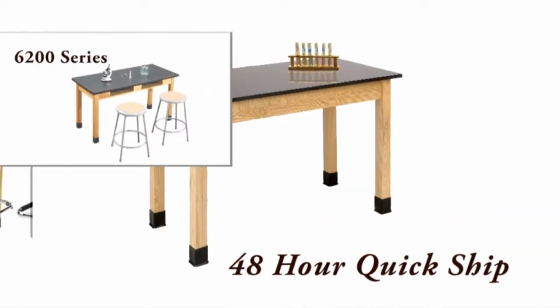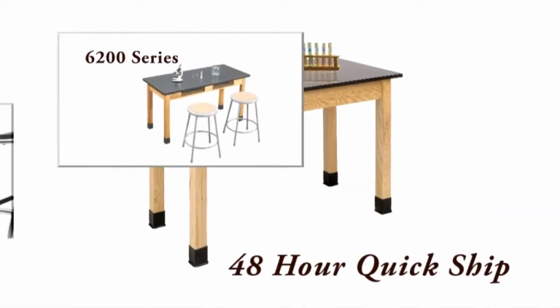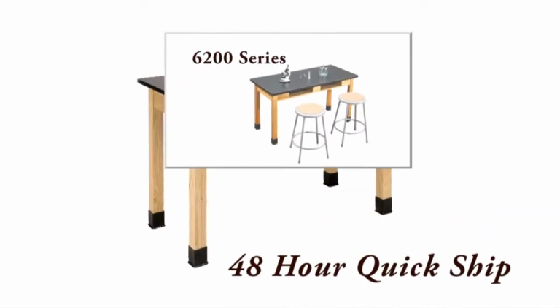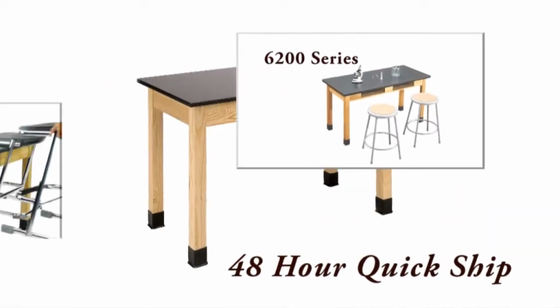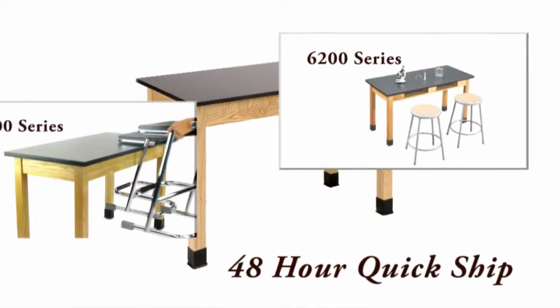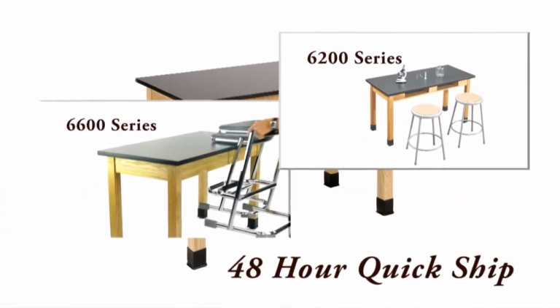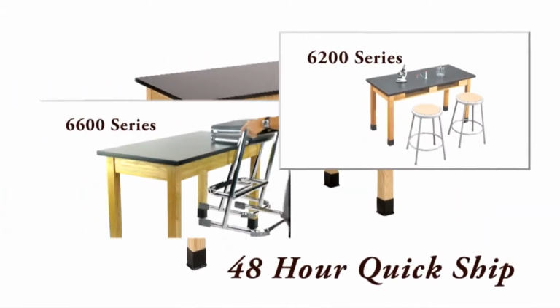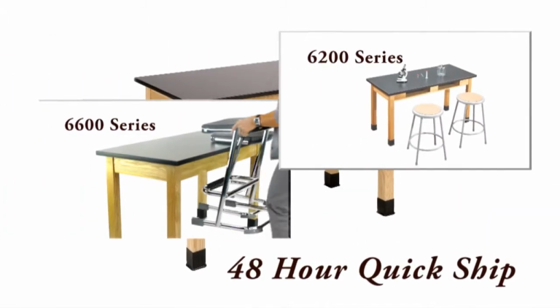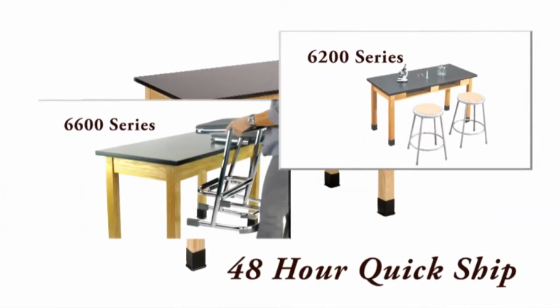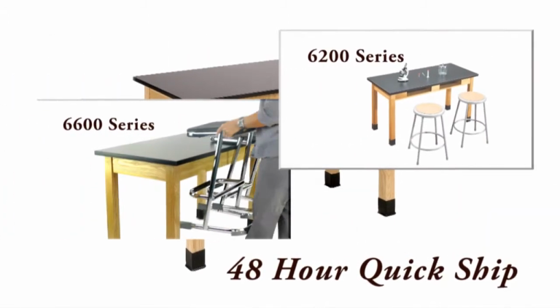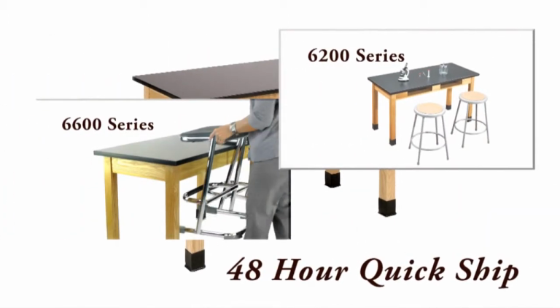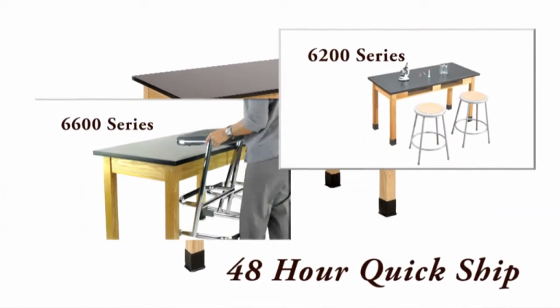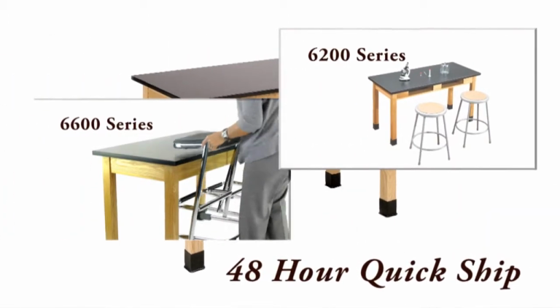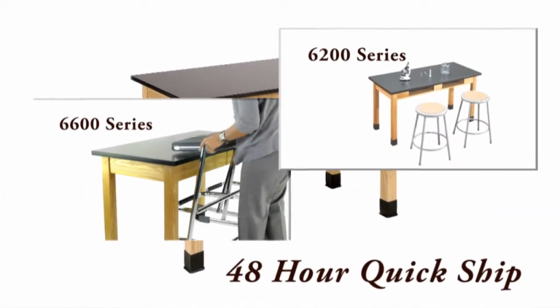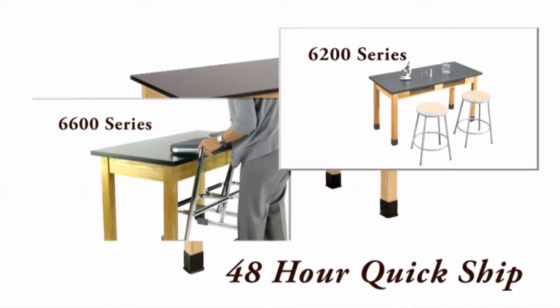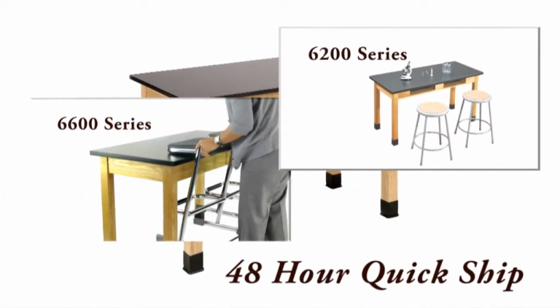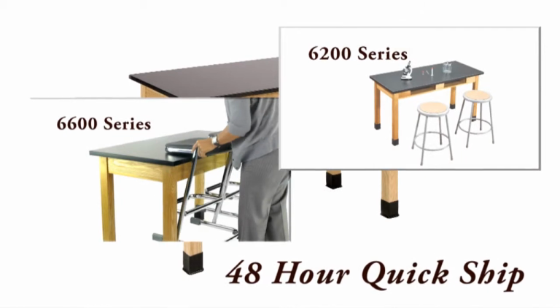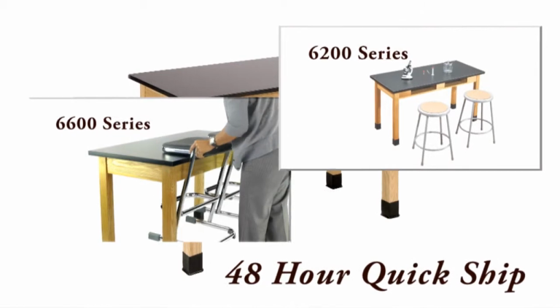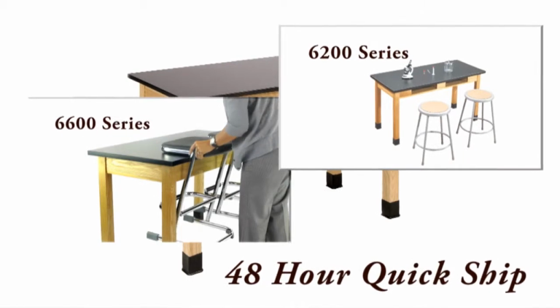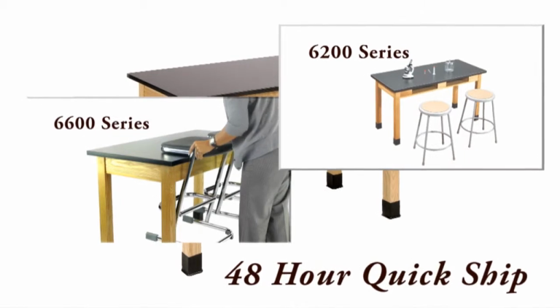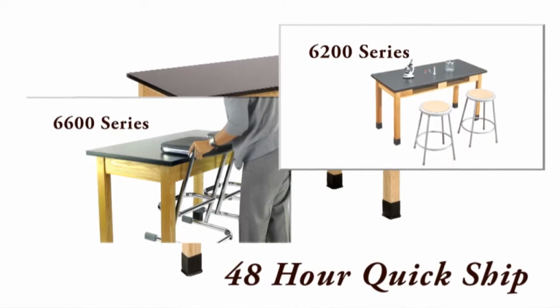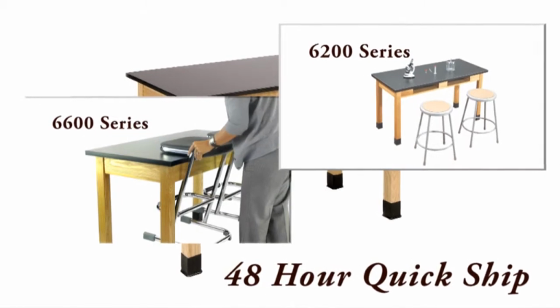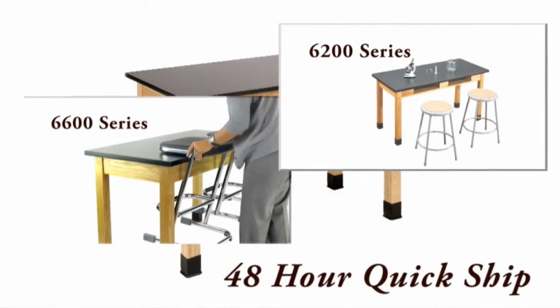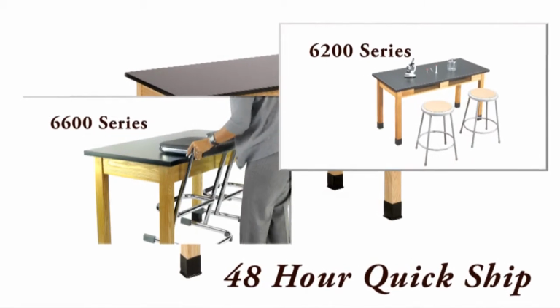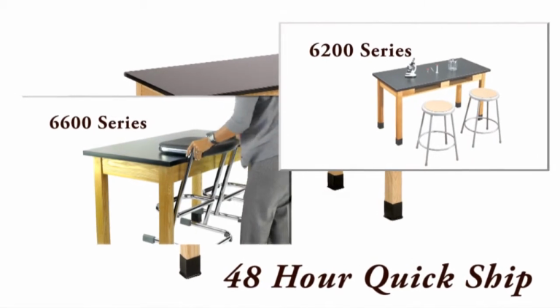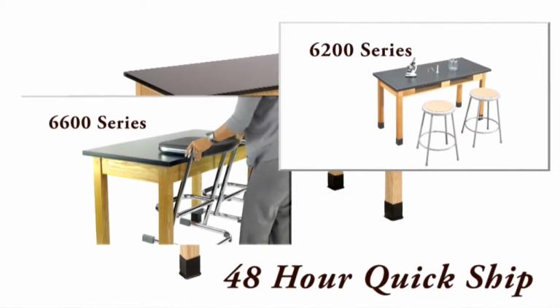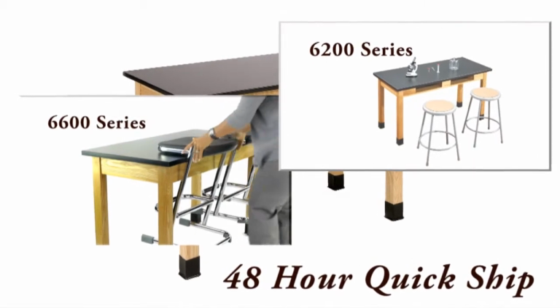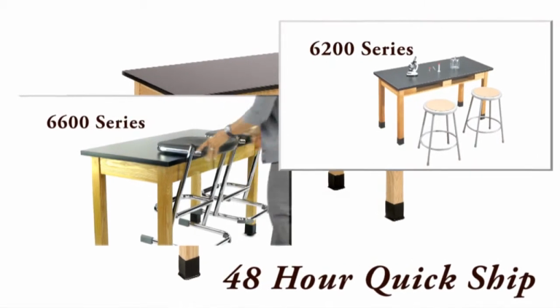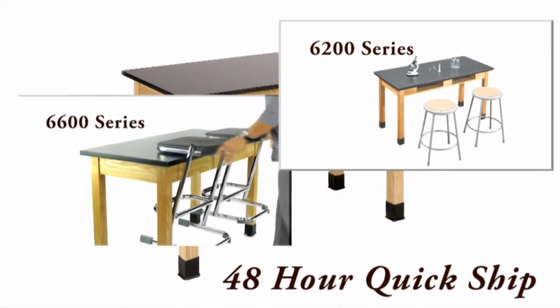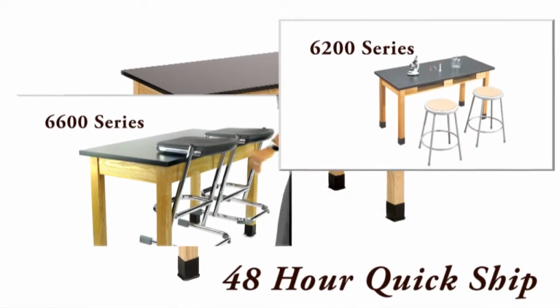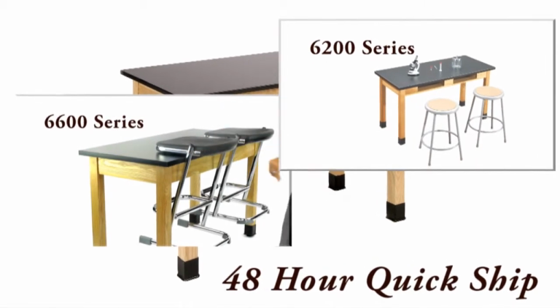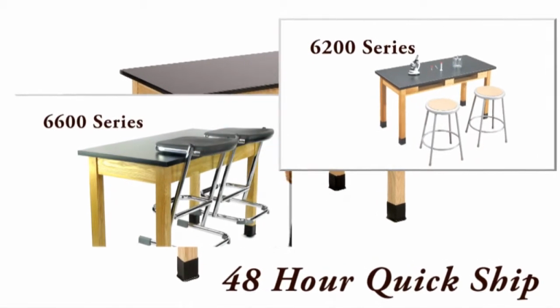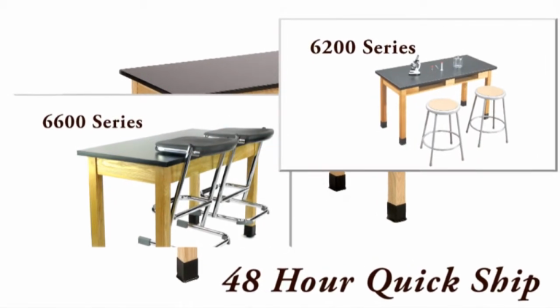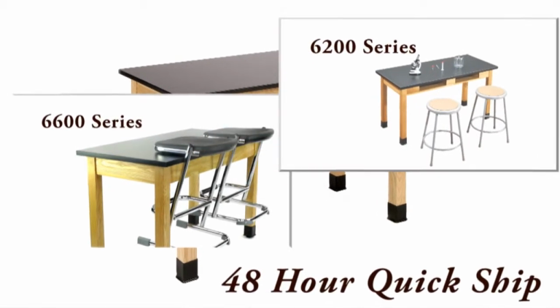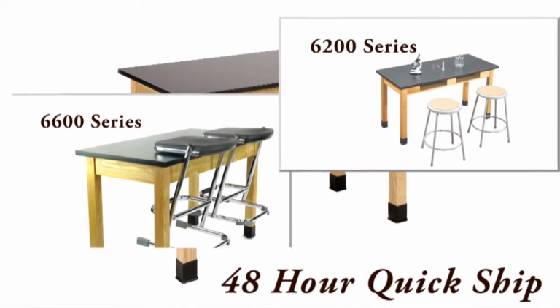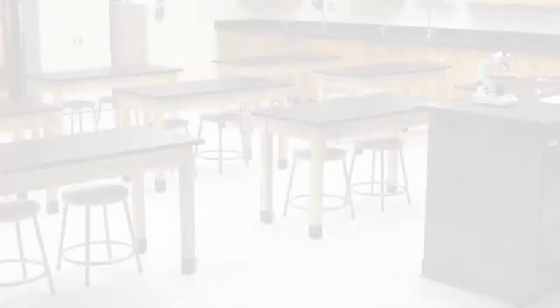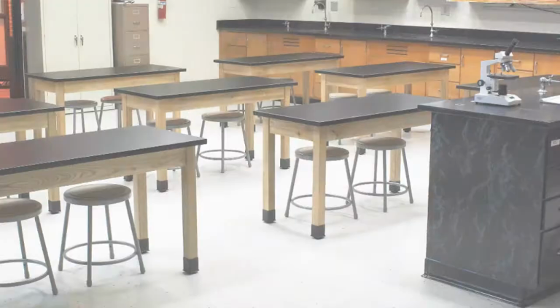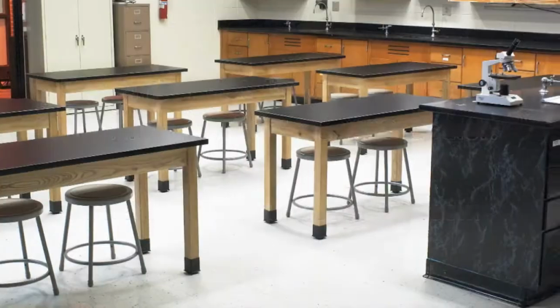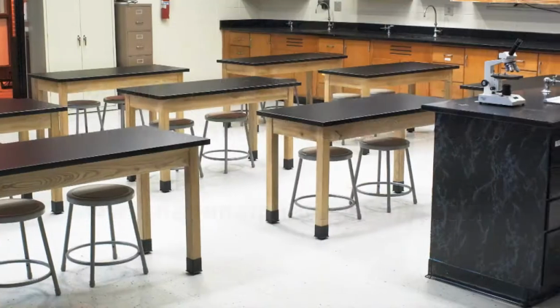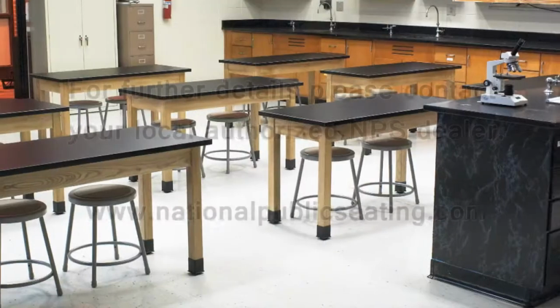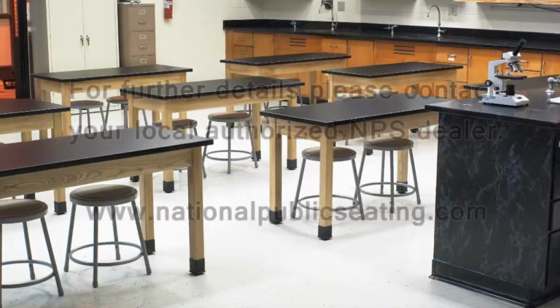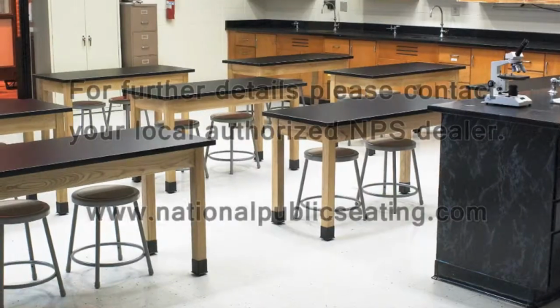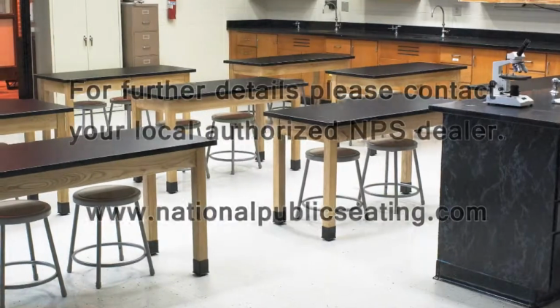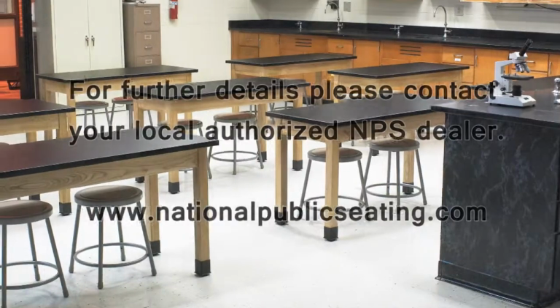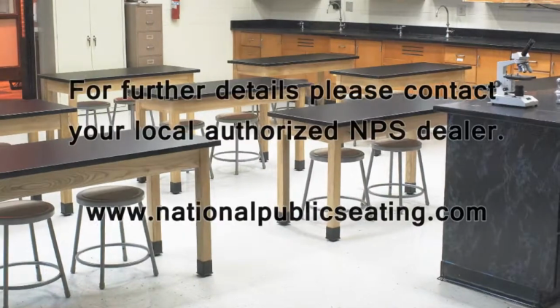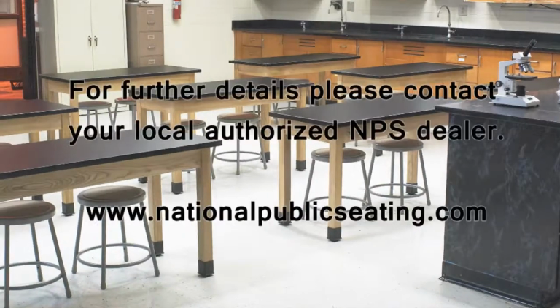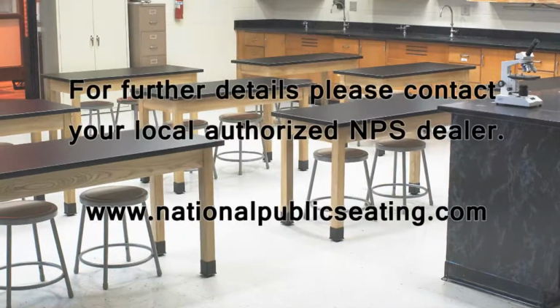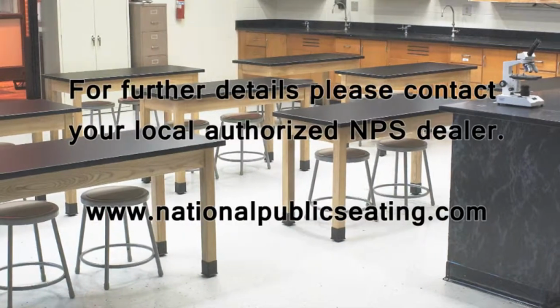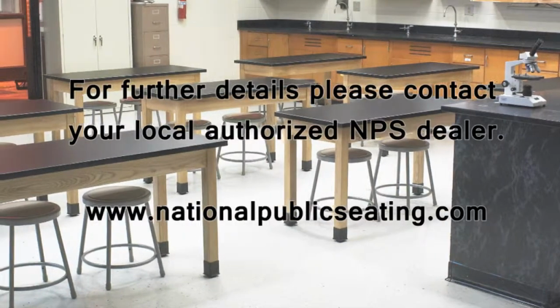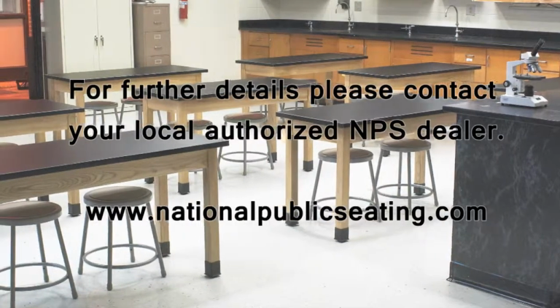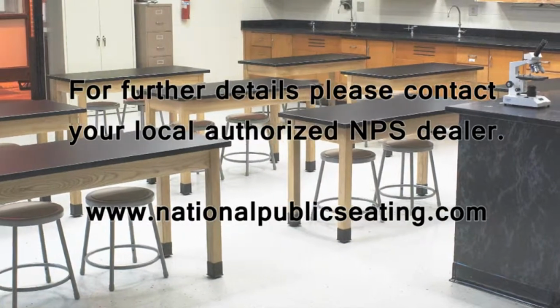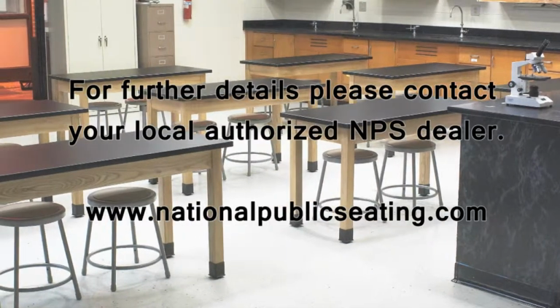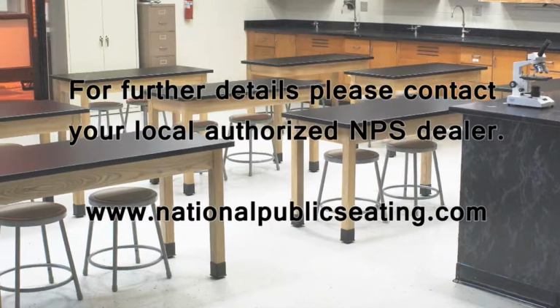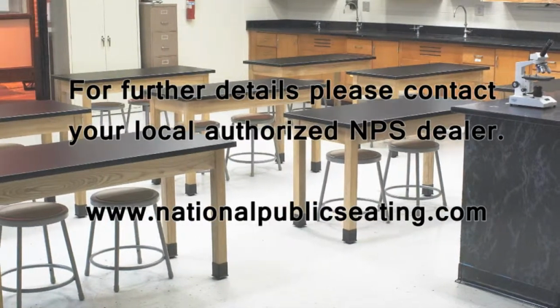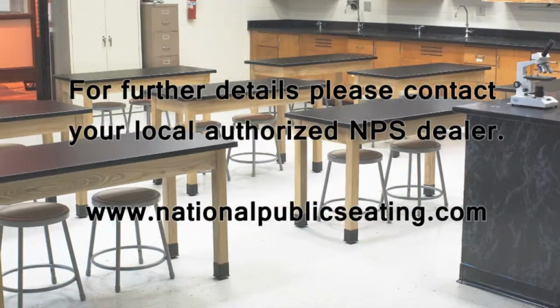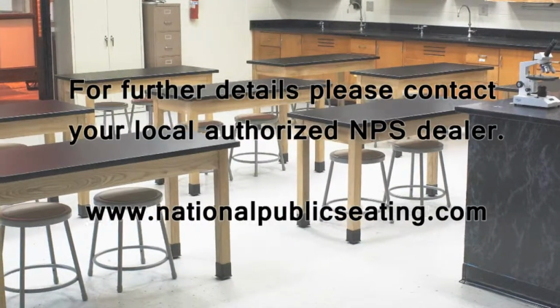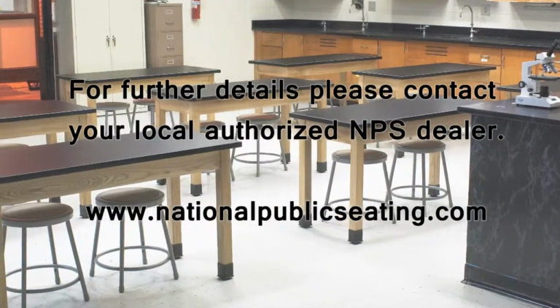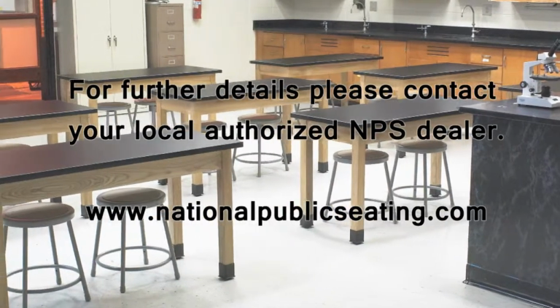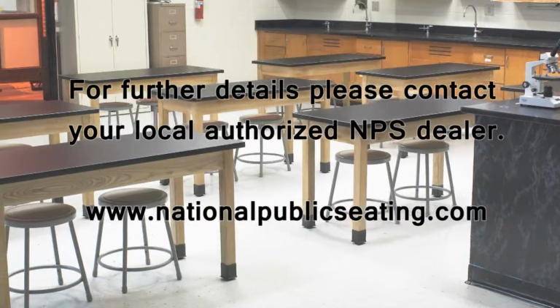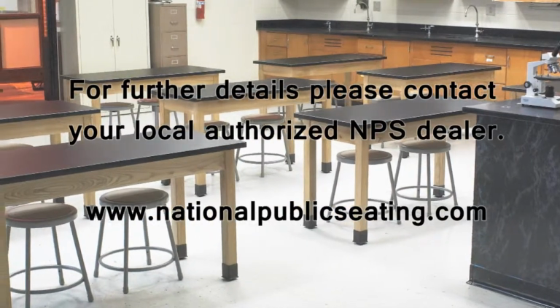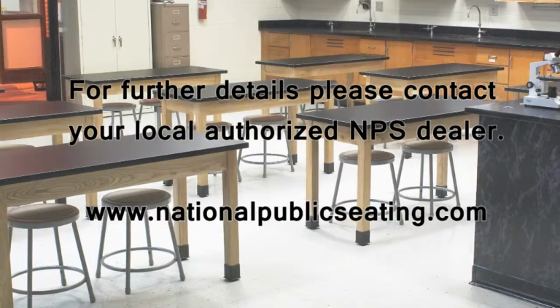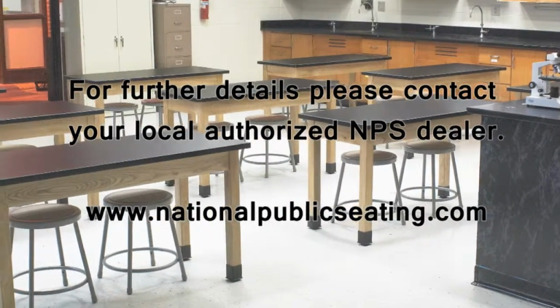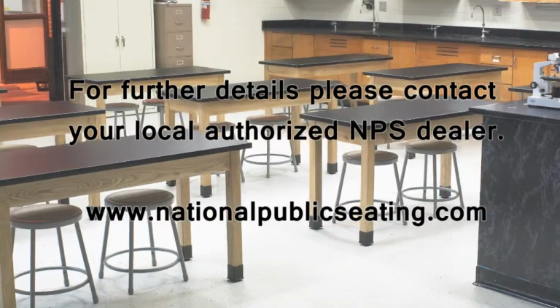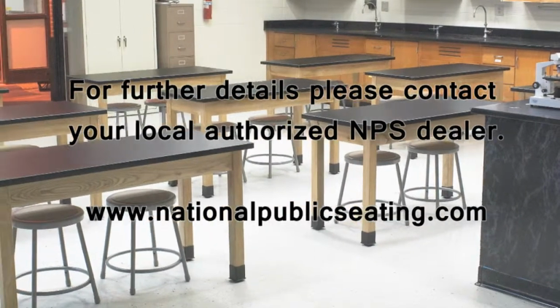Order the PSLT along with NPS Science Lab stools with 48-hour quickship for a complete NPS Science Lab furniture package.